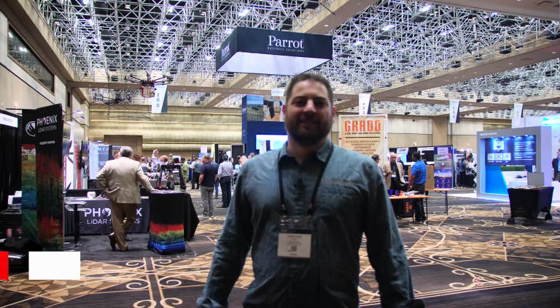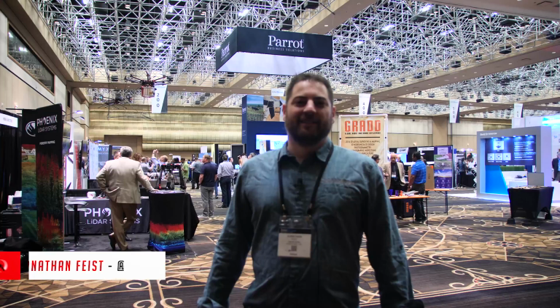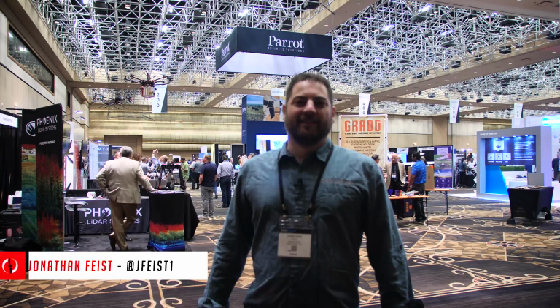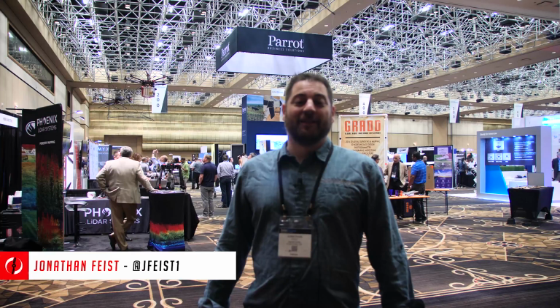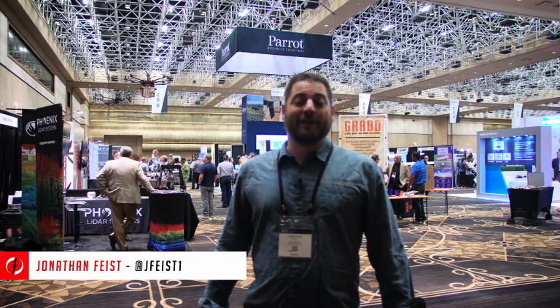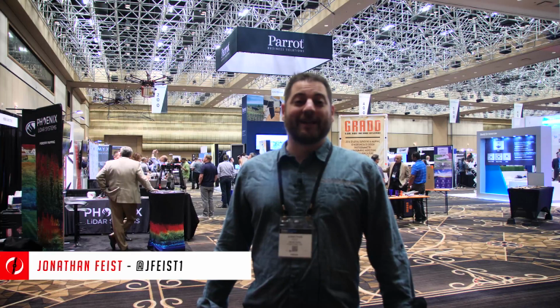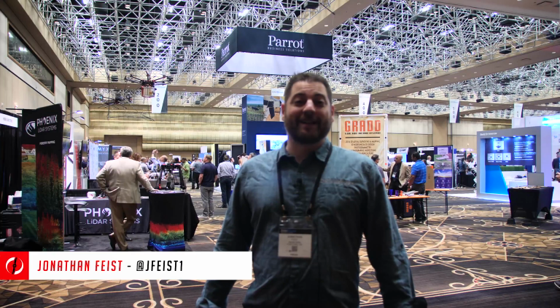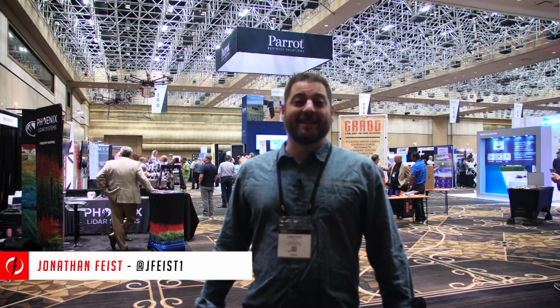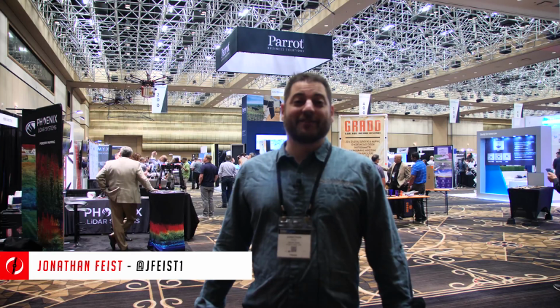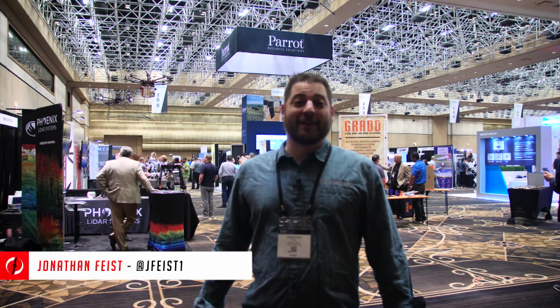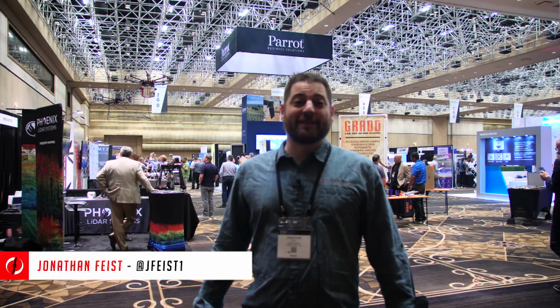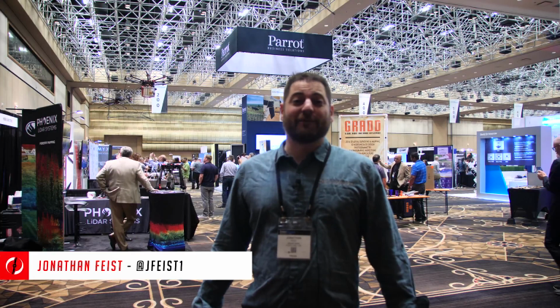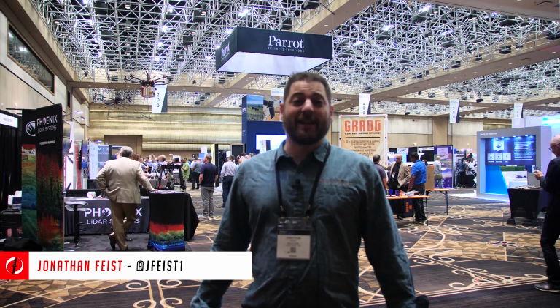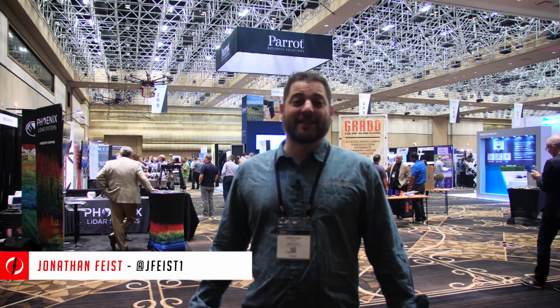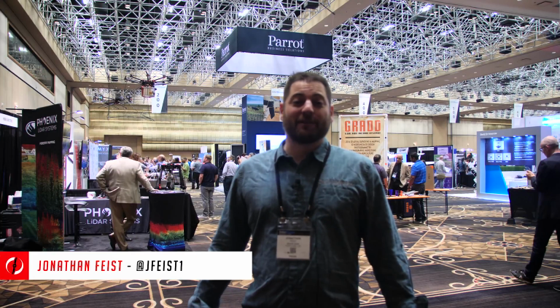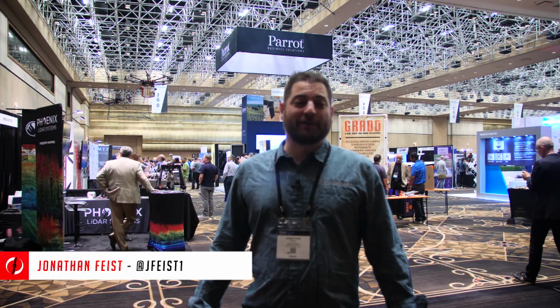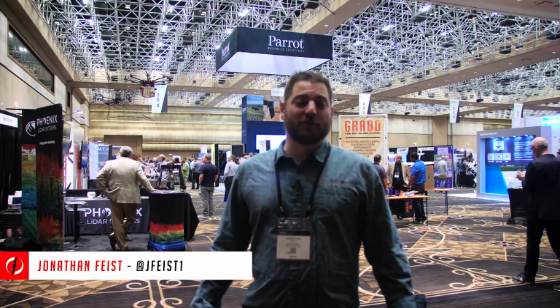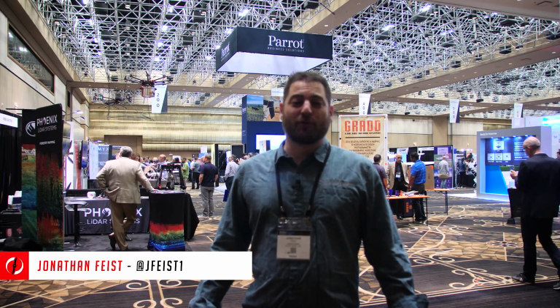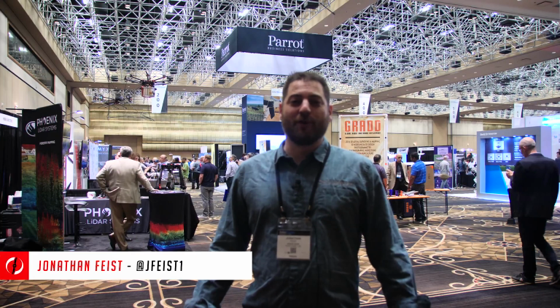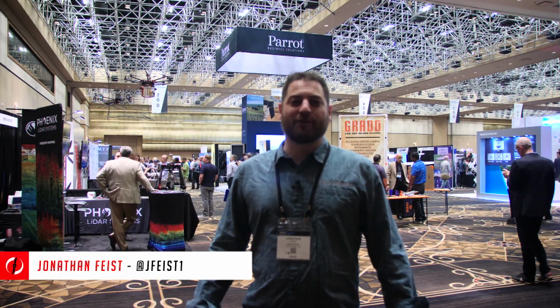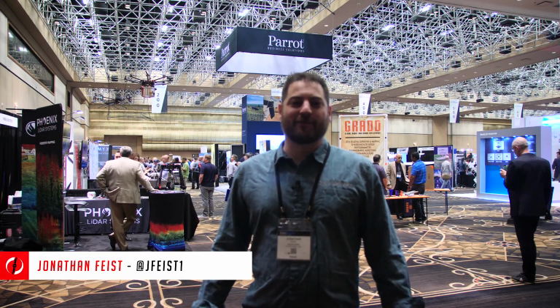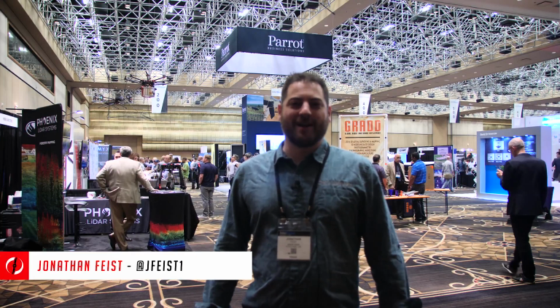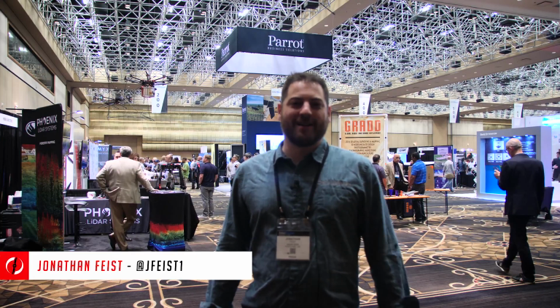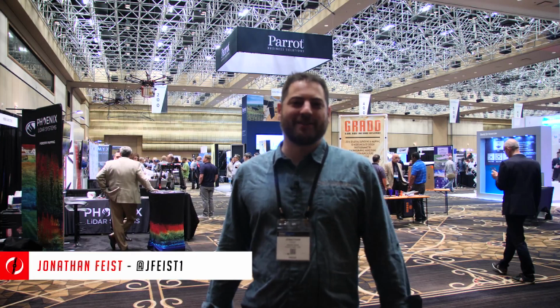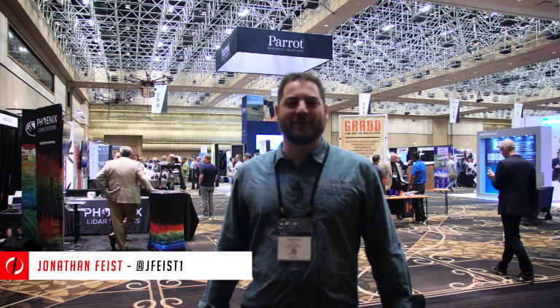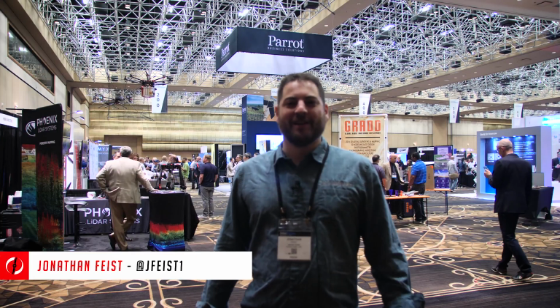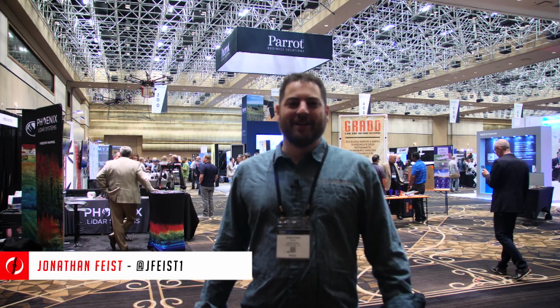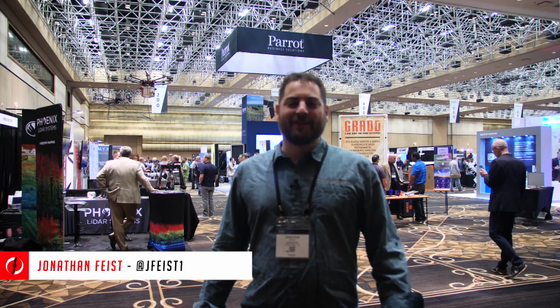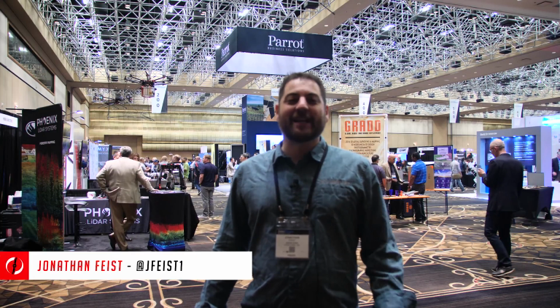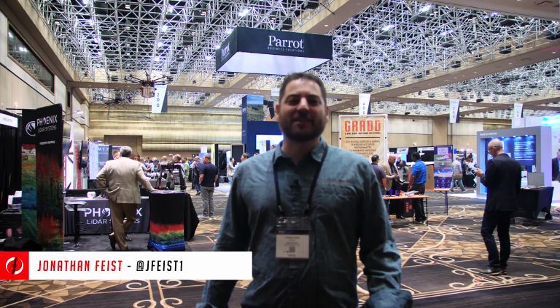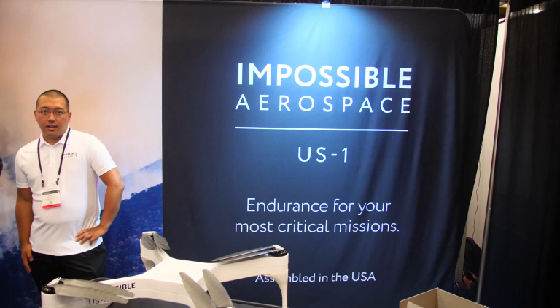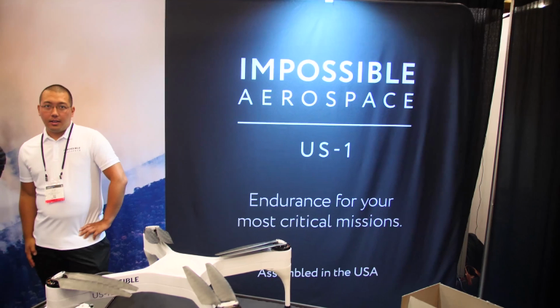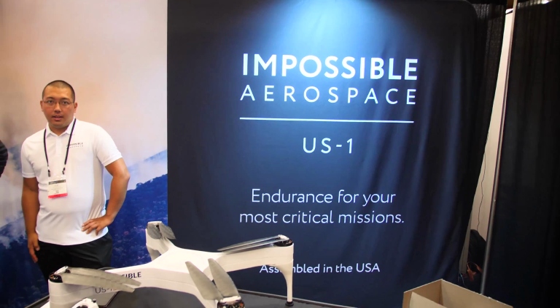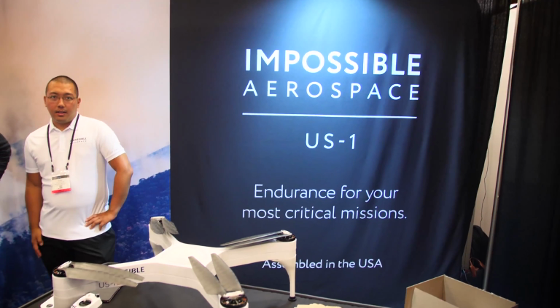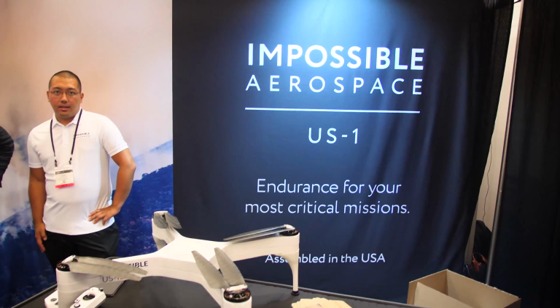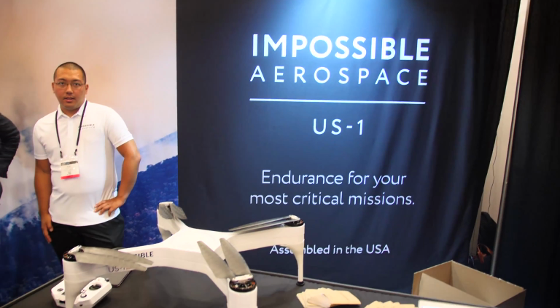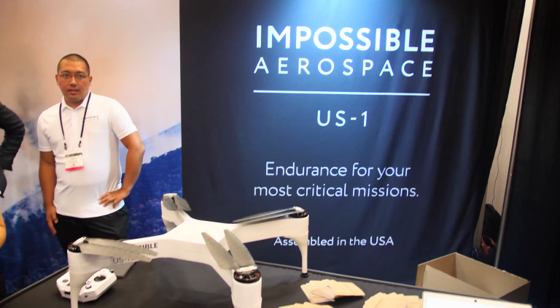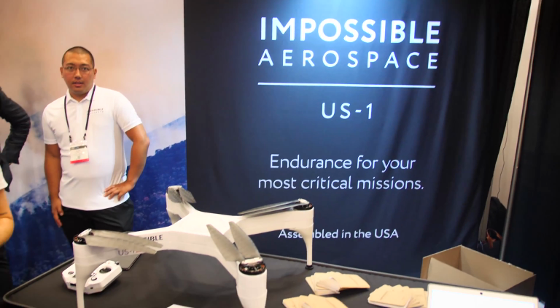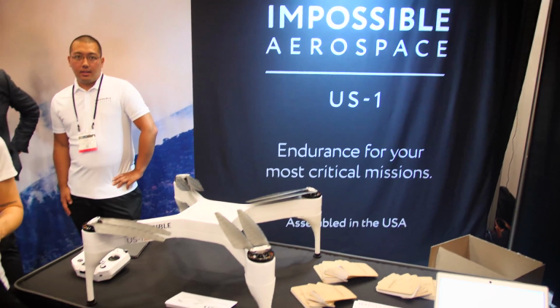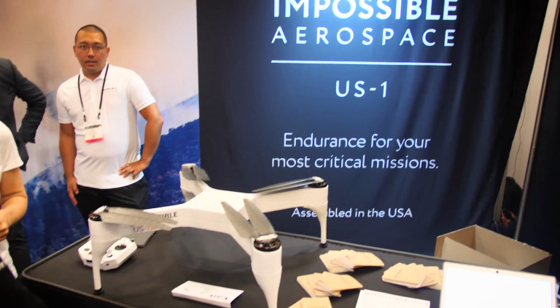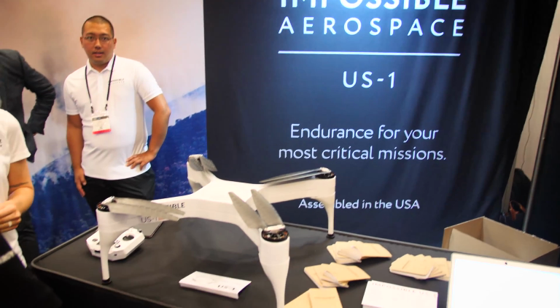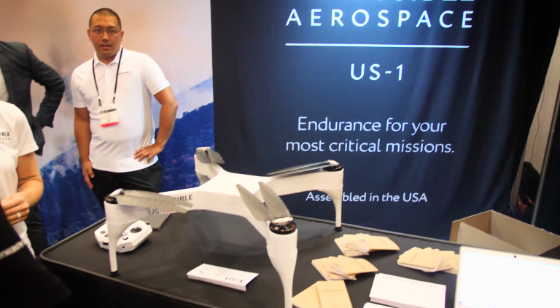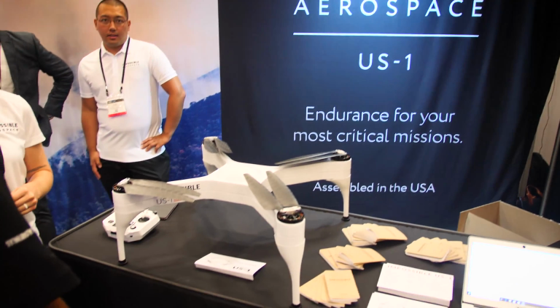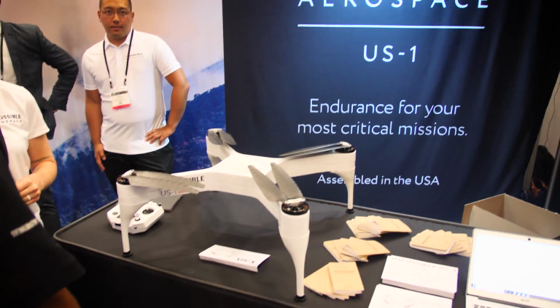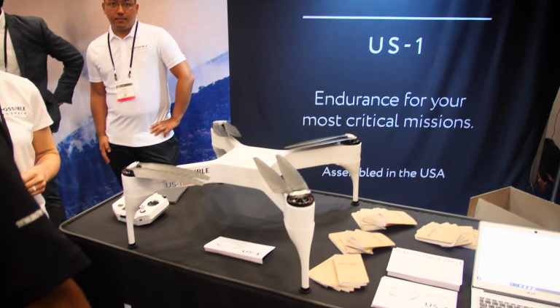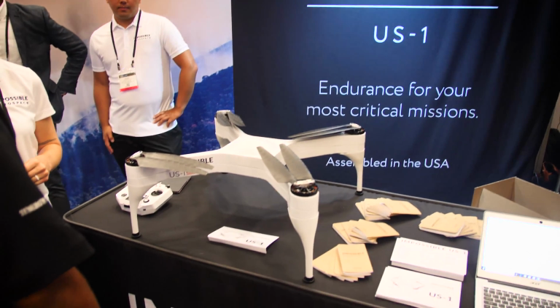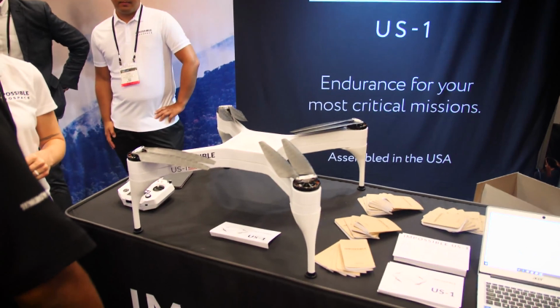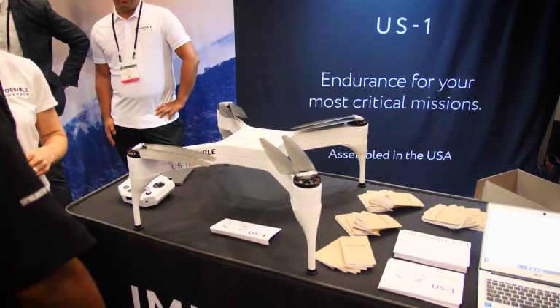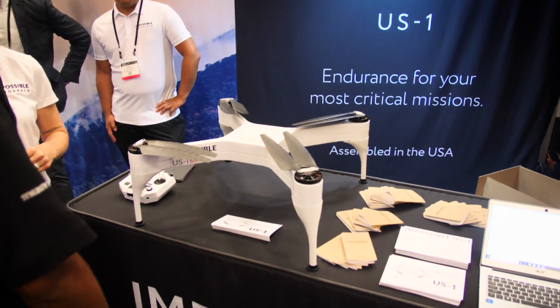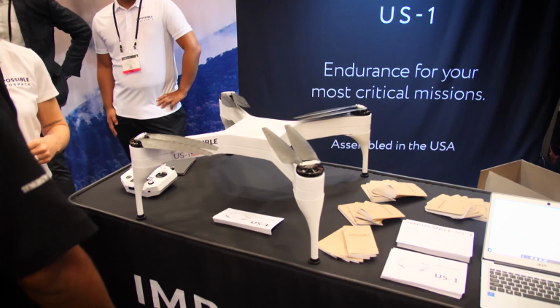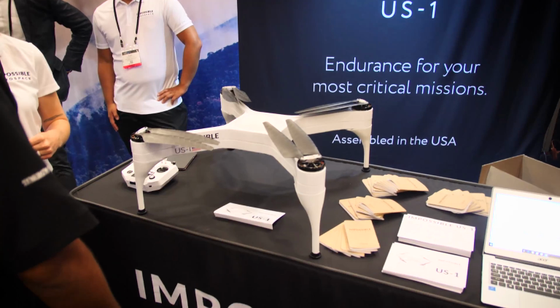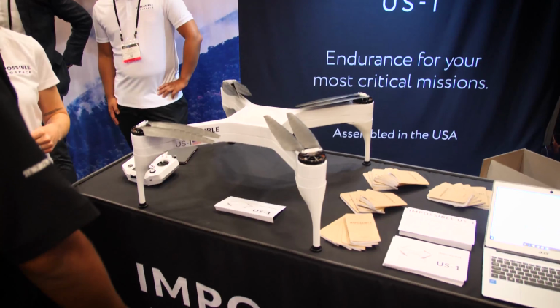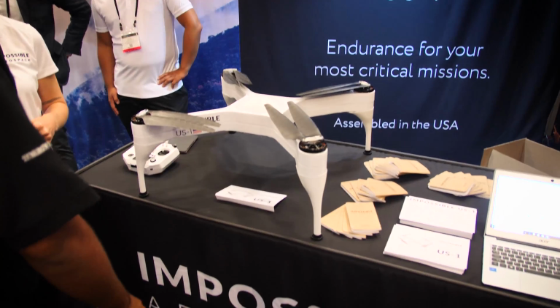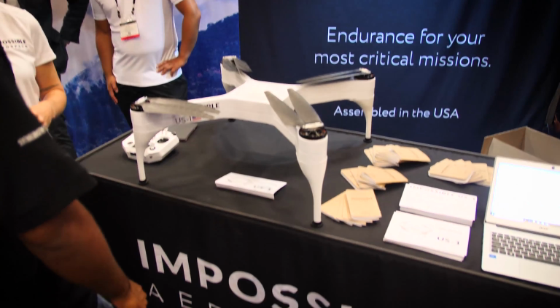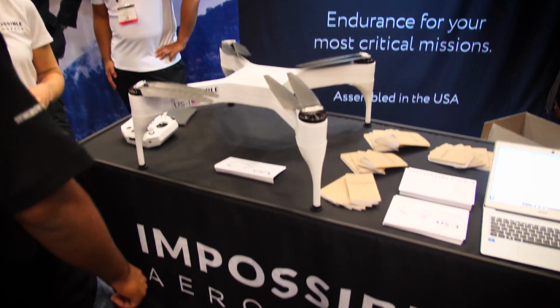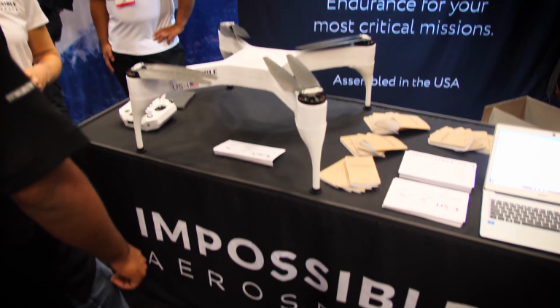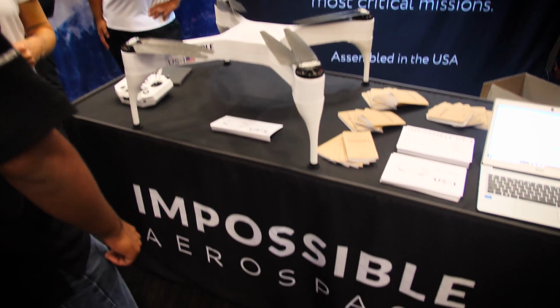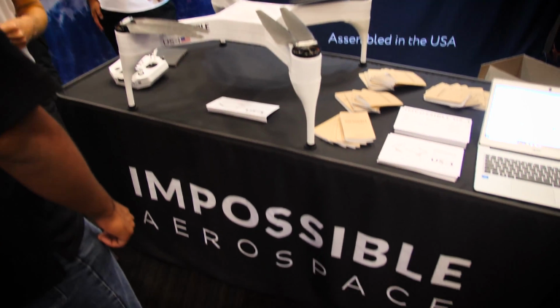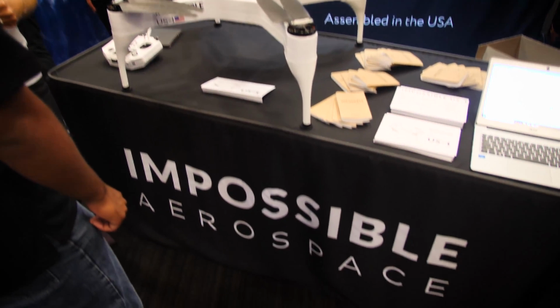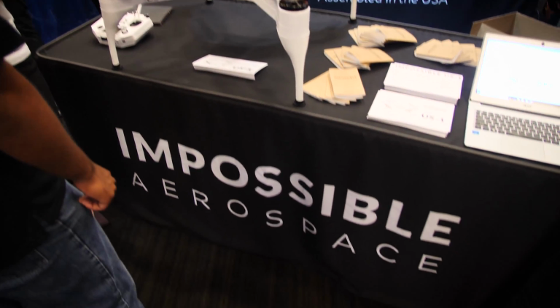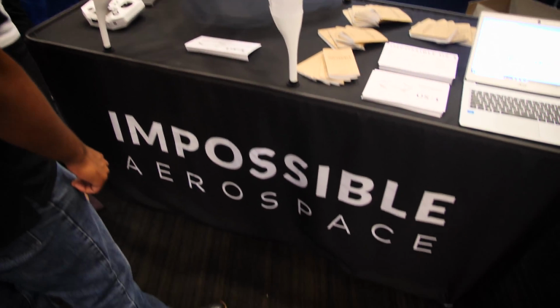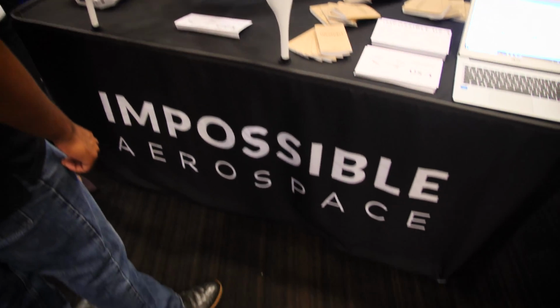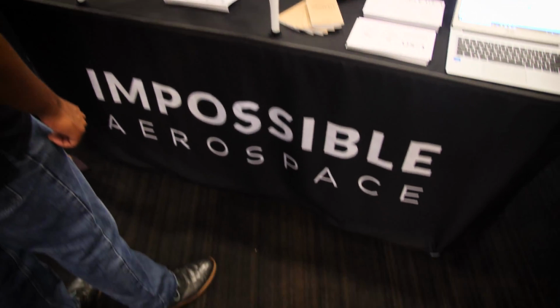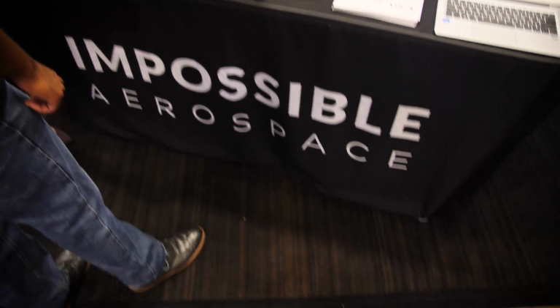Hello again guys, Jonathan Feist here for Drone Rush. We're at InterDrone 2018 and we're about to check out Impossible Aerospace.